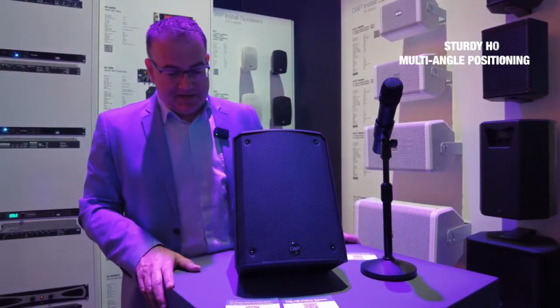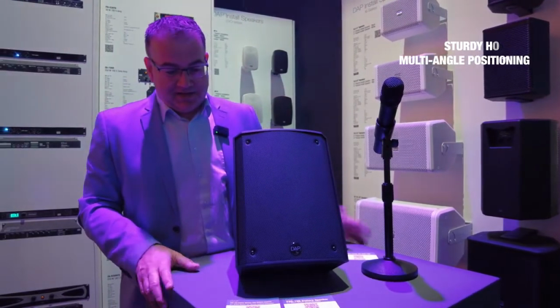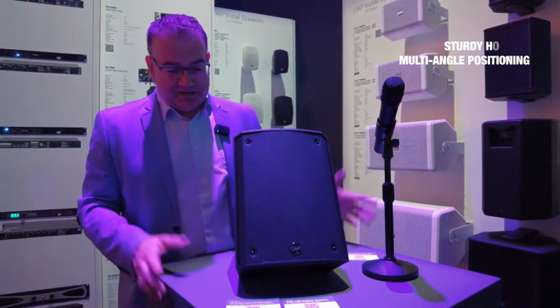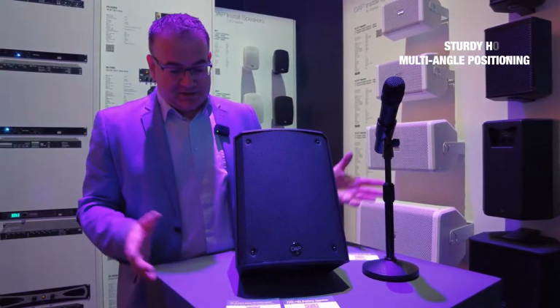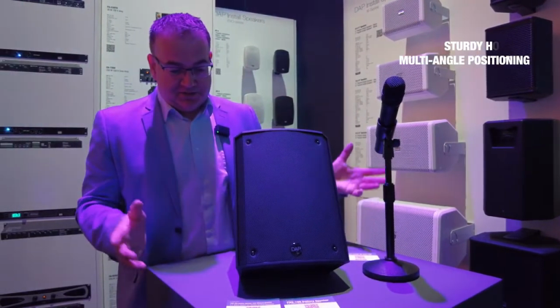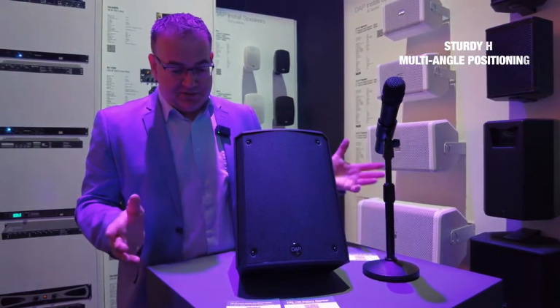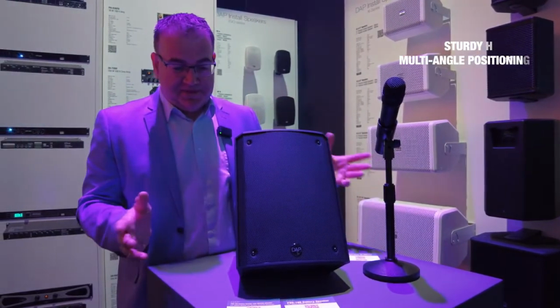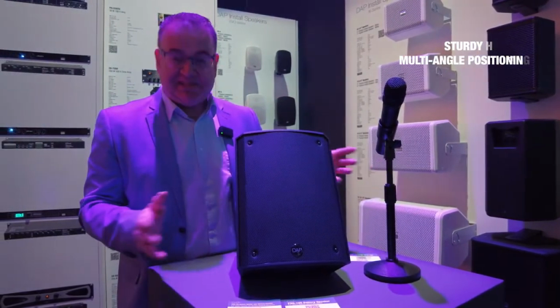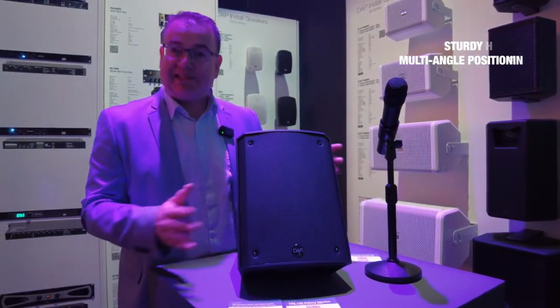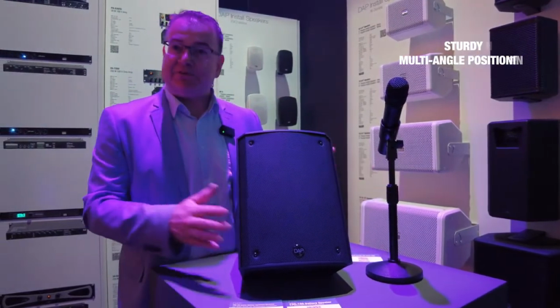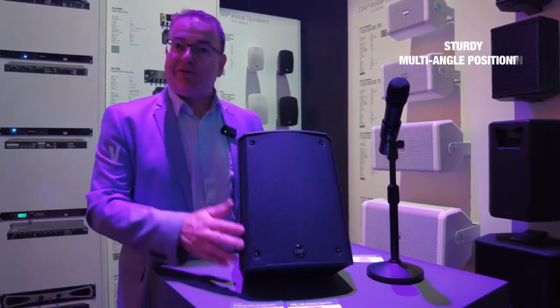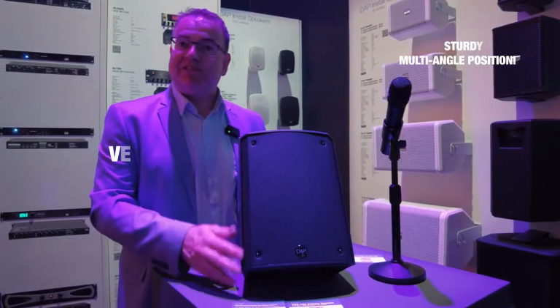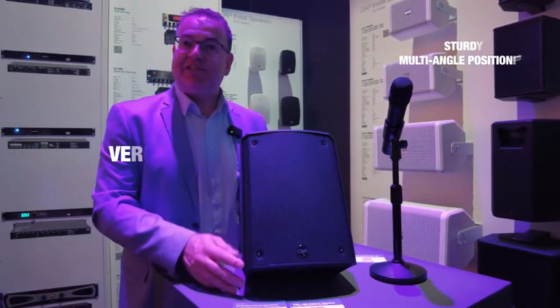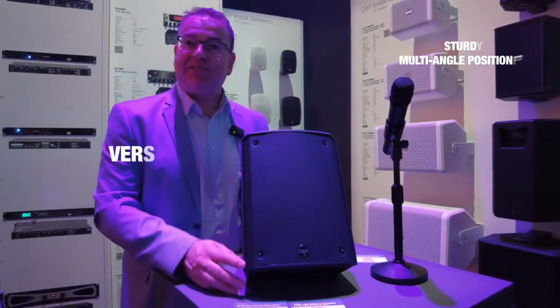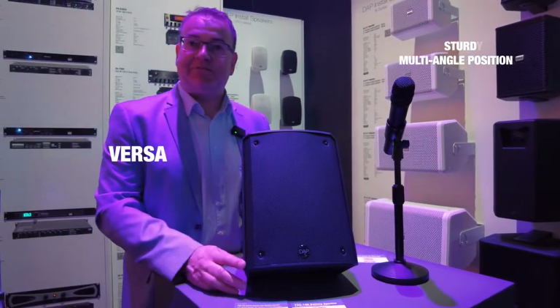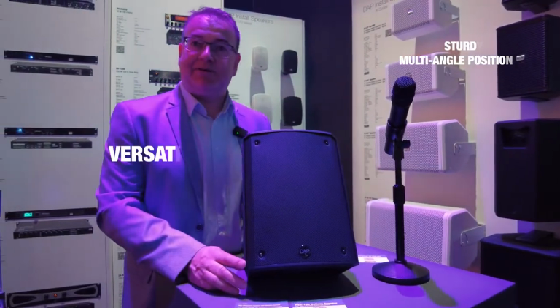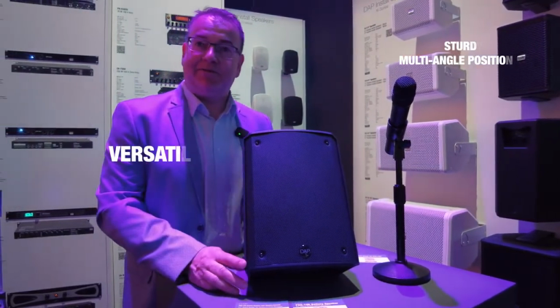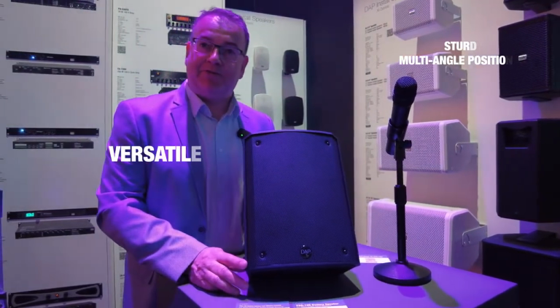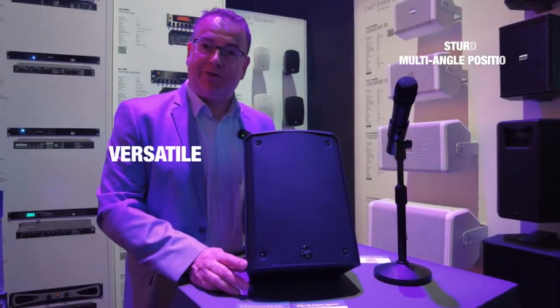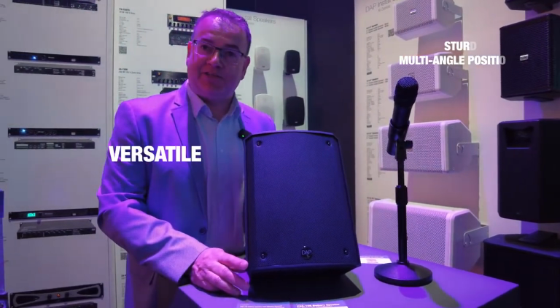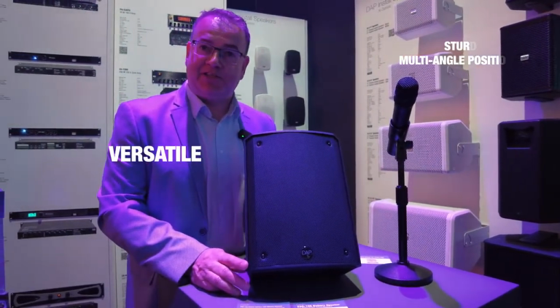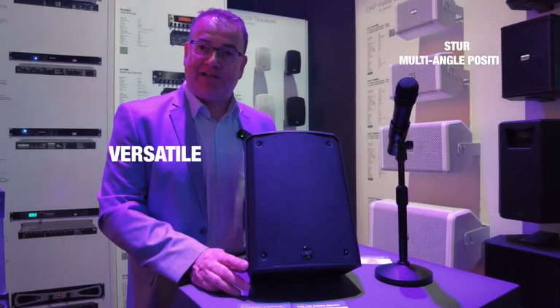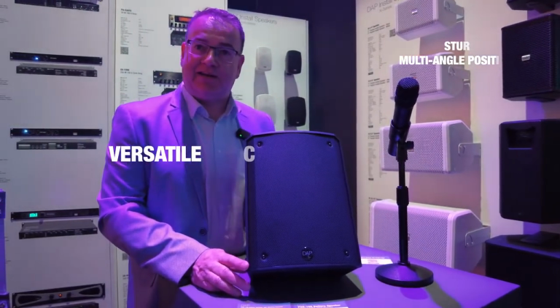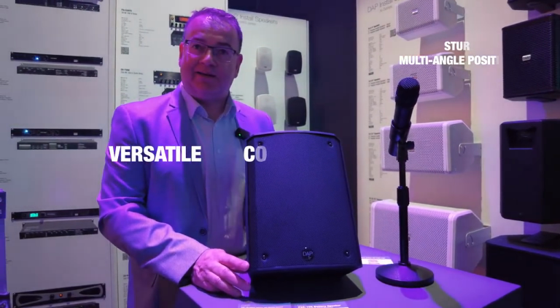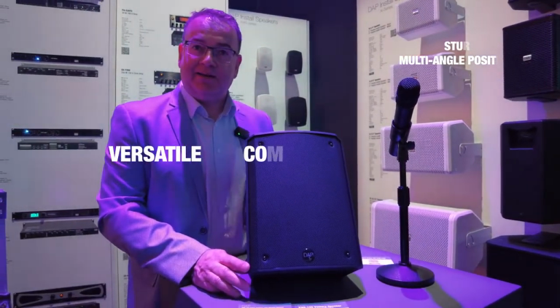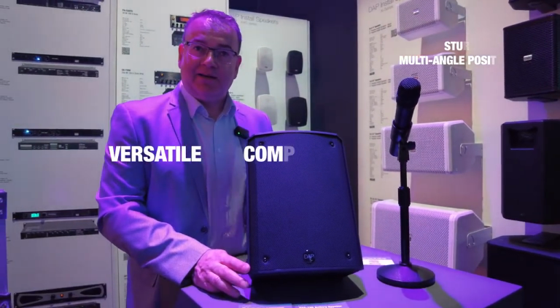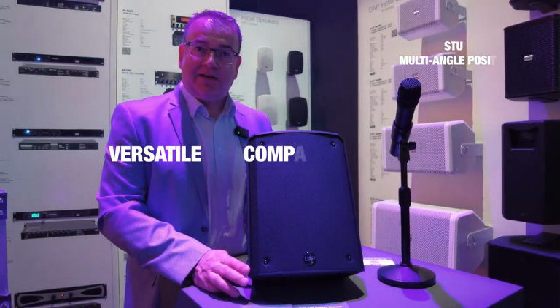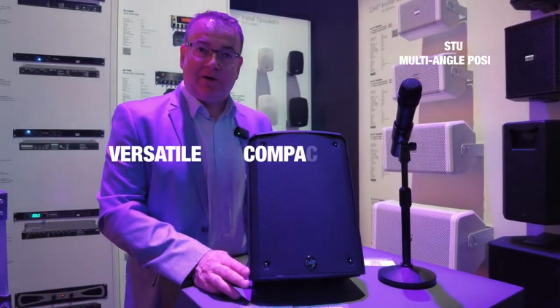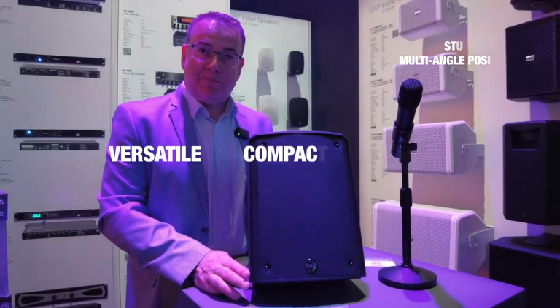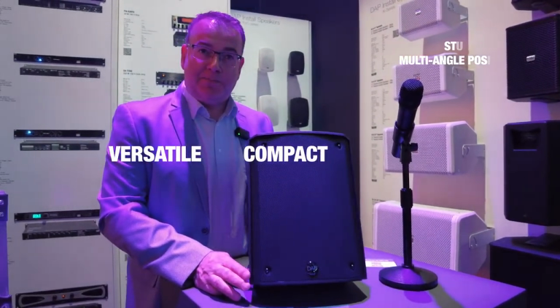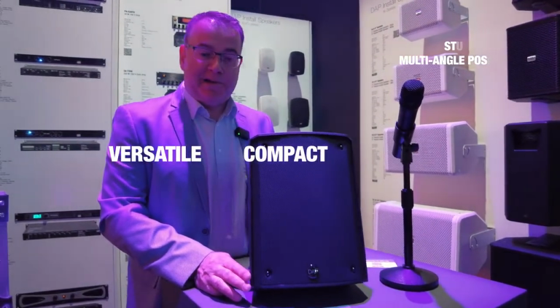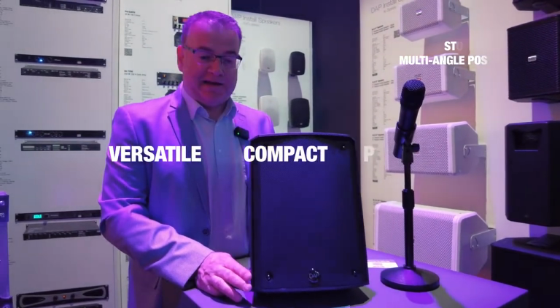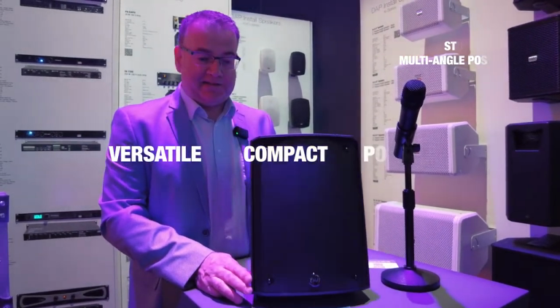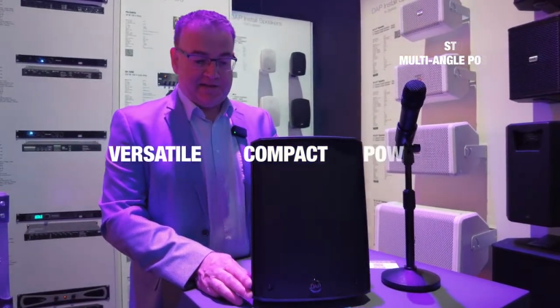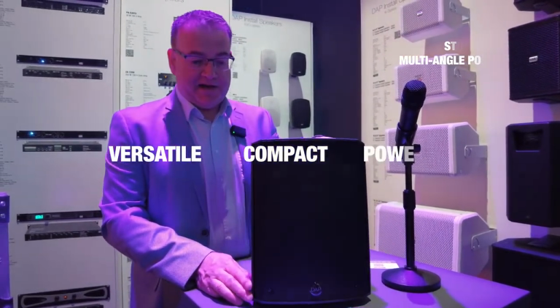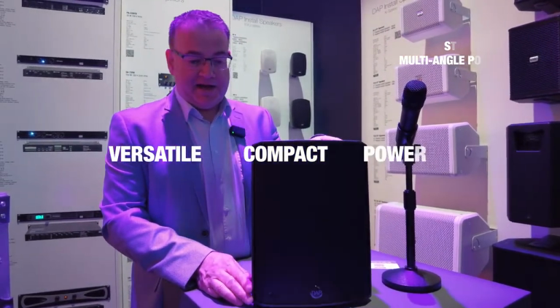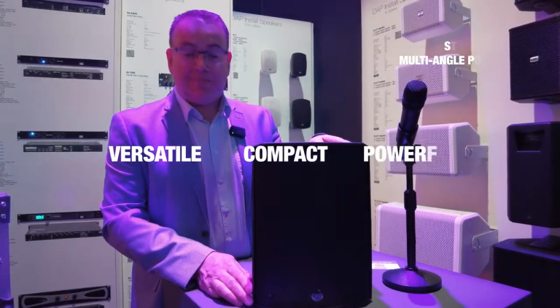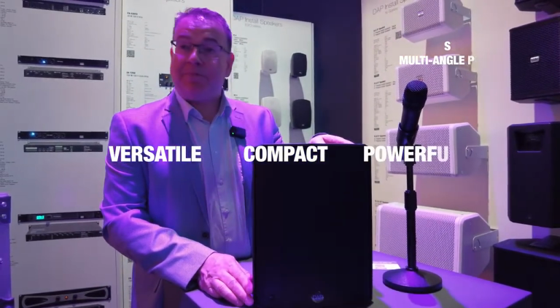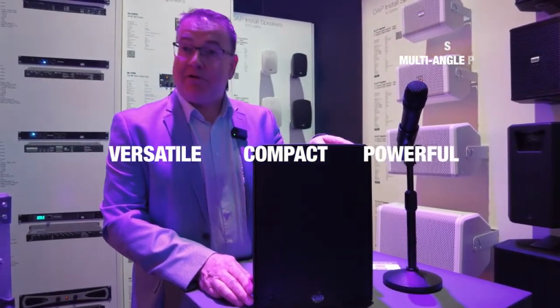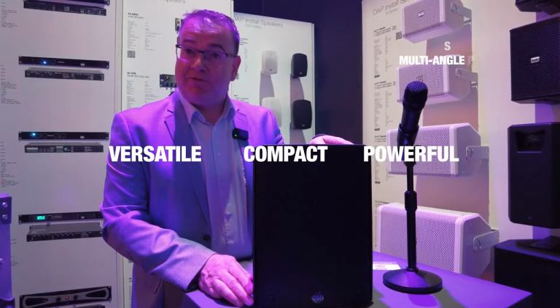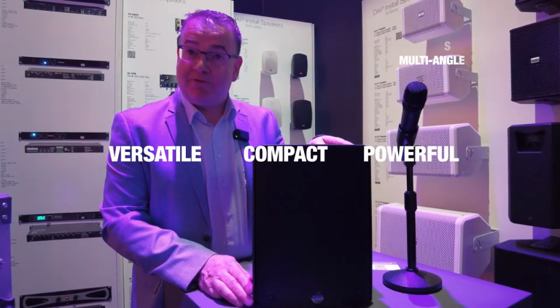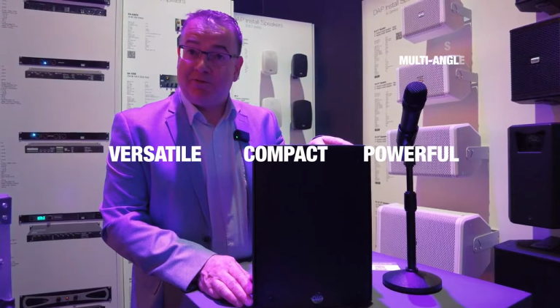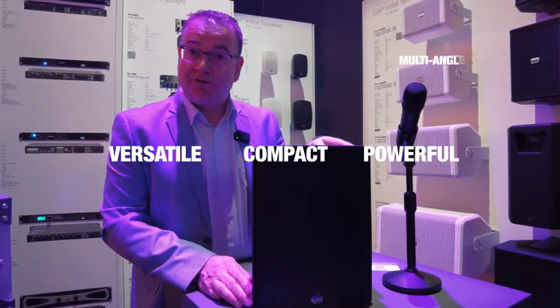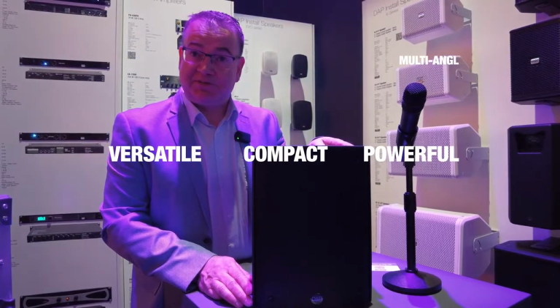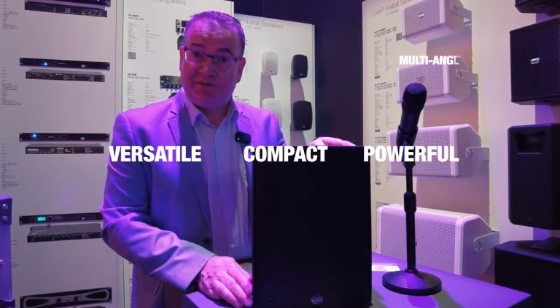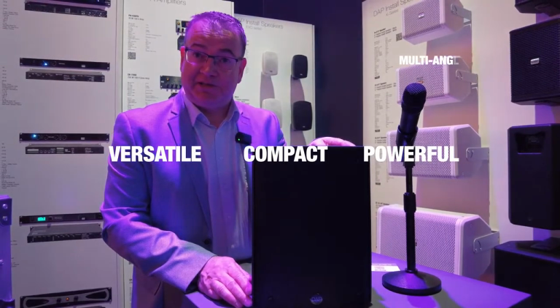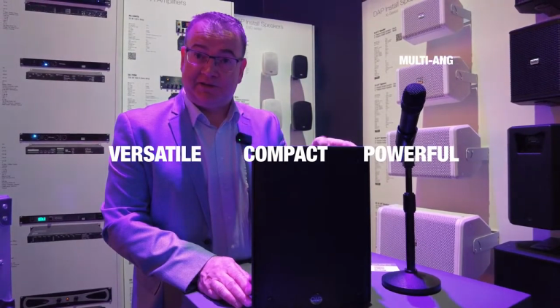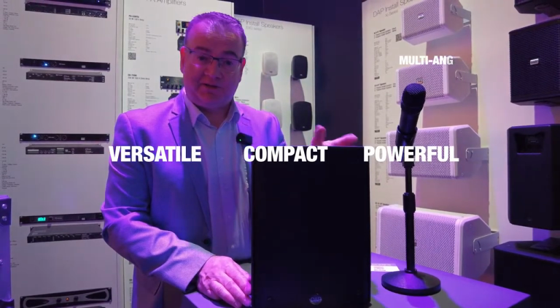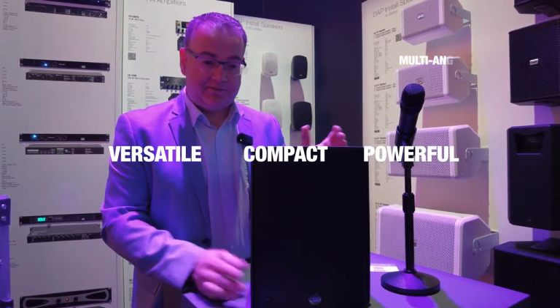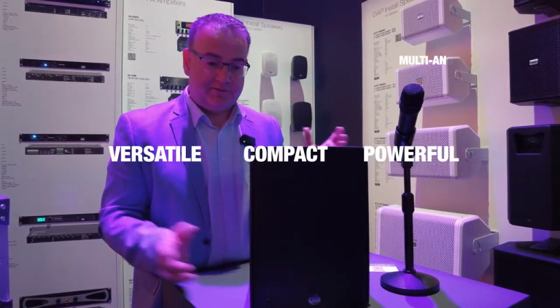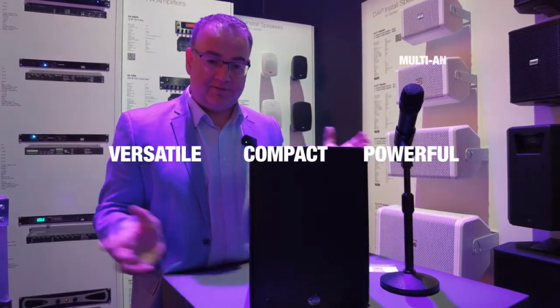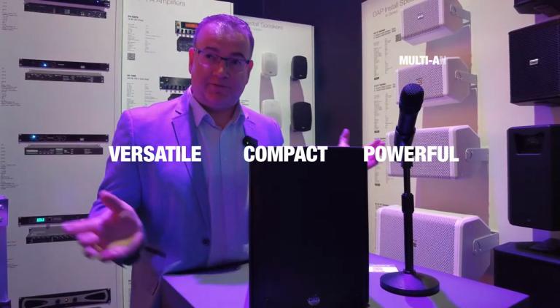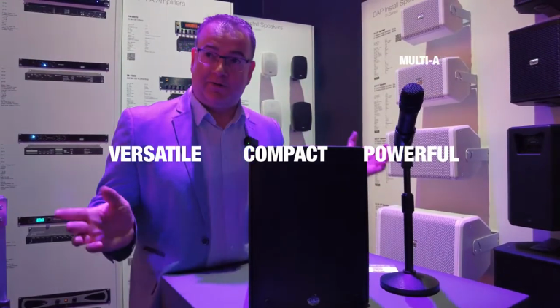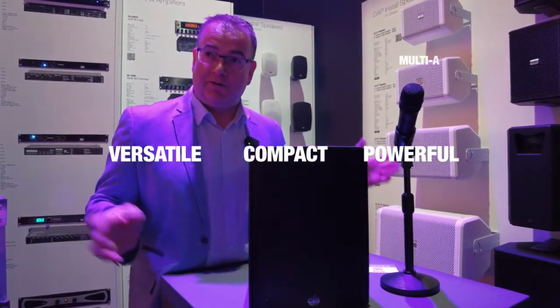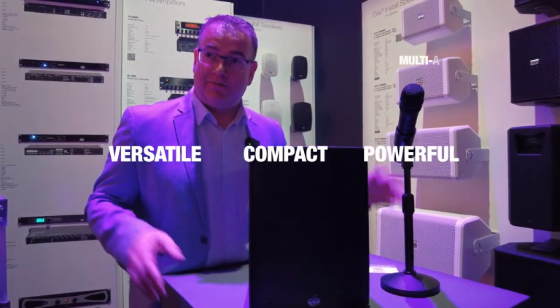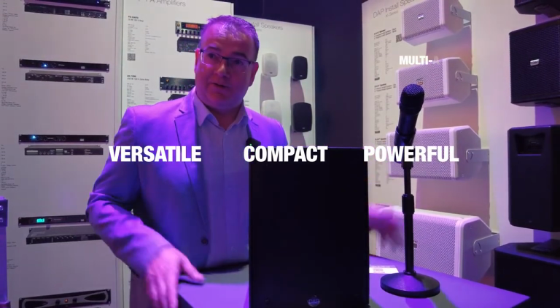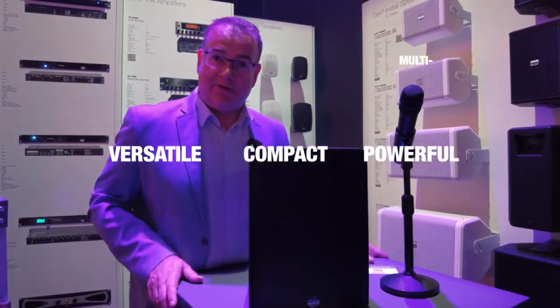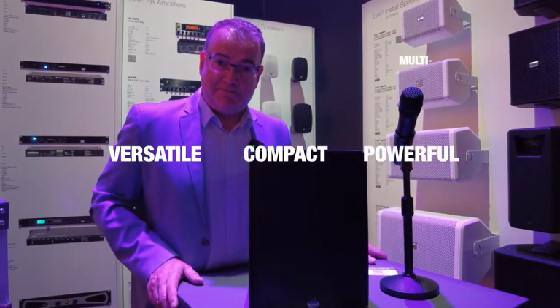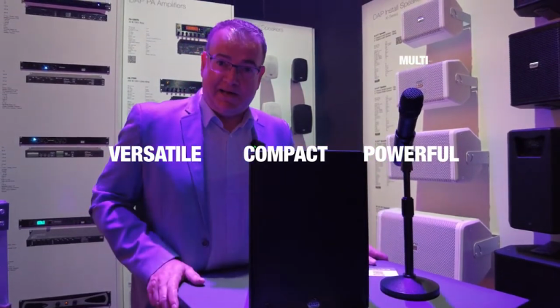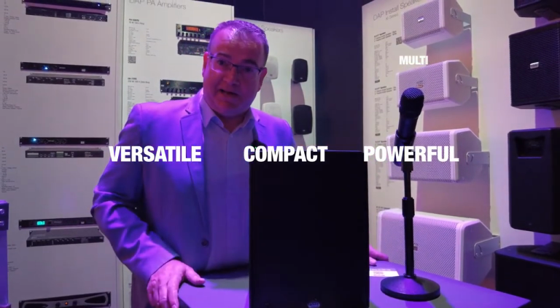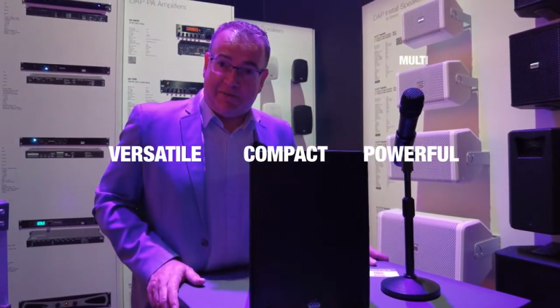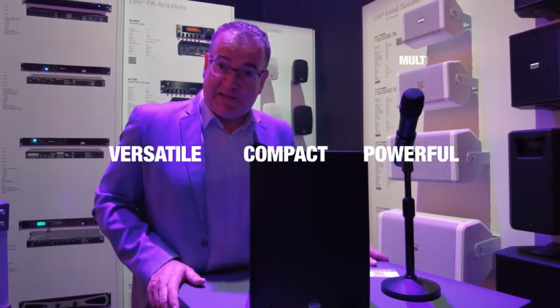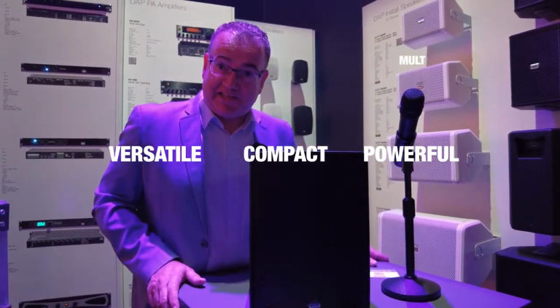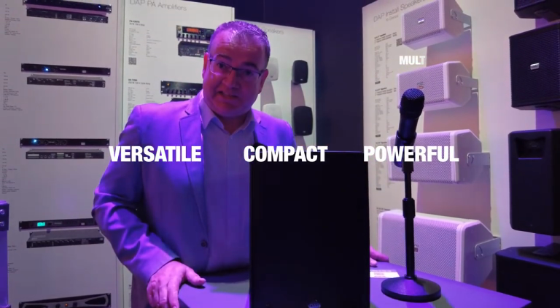So the PSS 106 — a very versatile, compact, and powerful speaker for many applications.